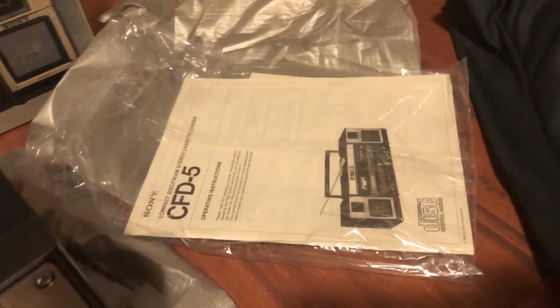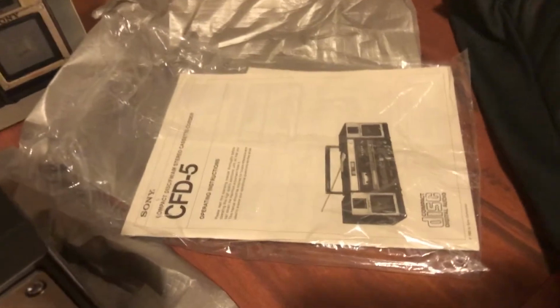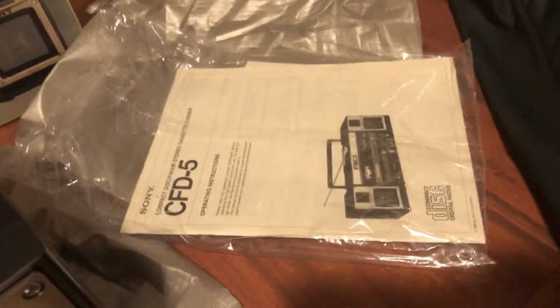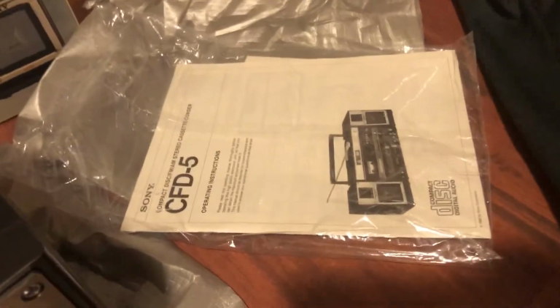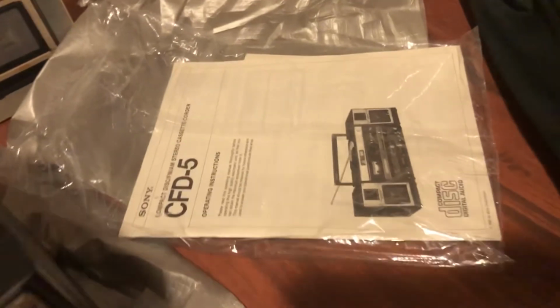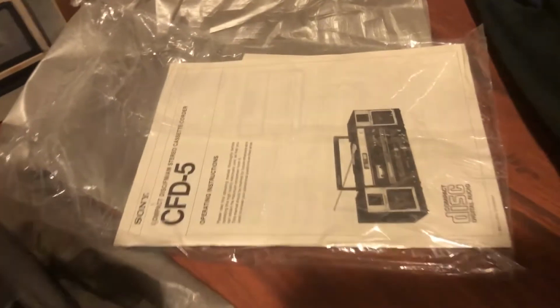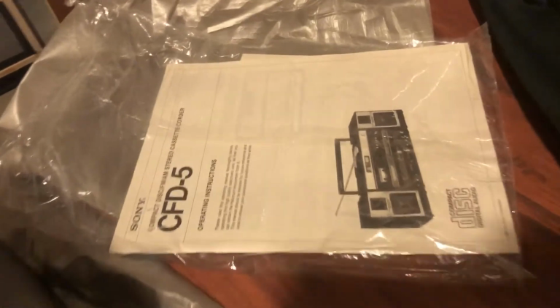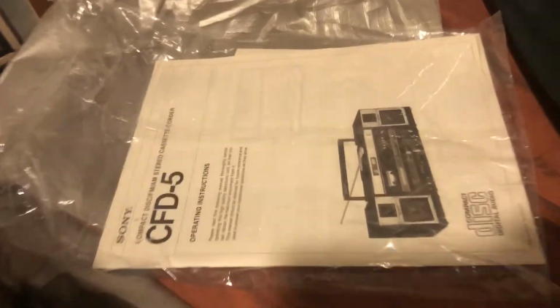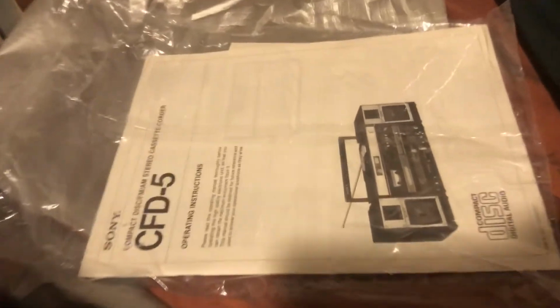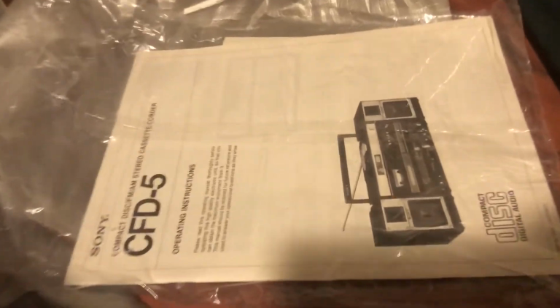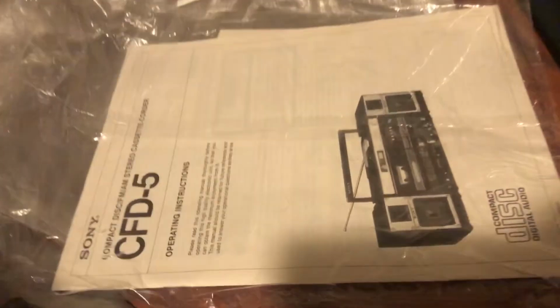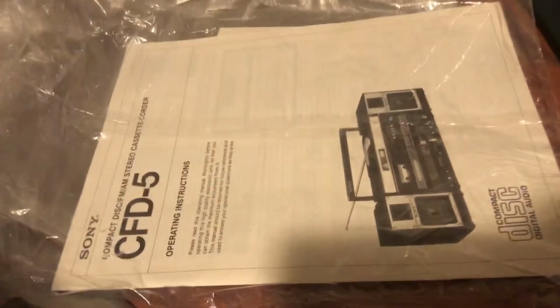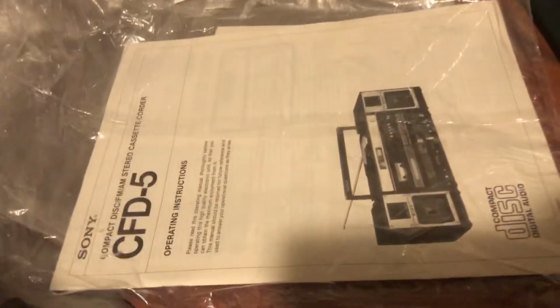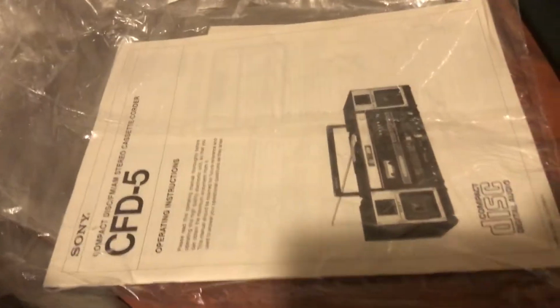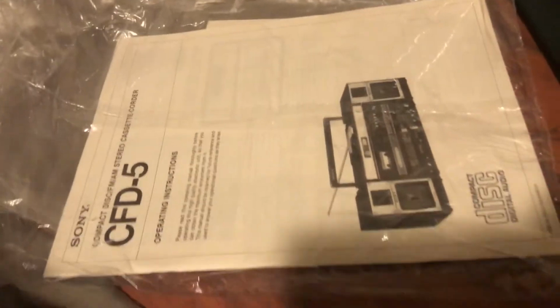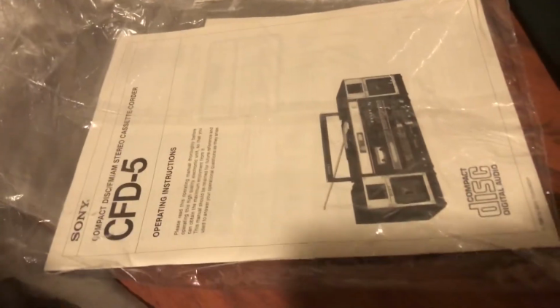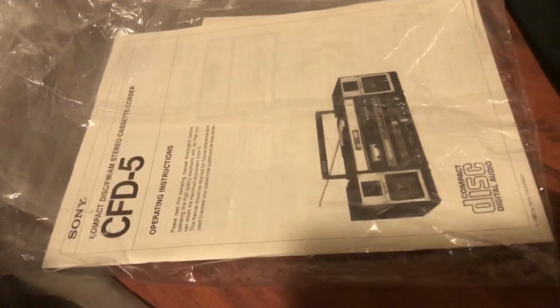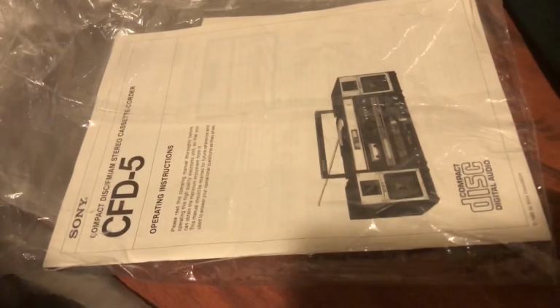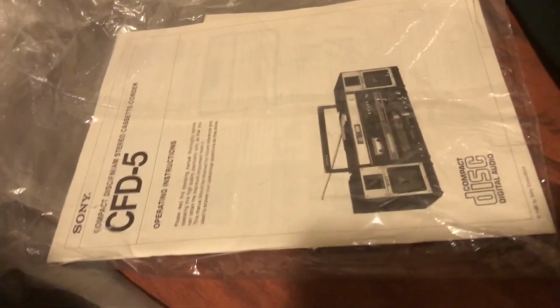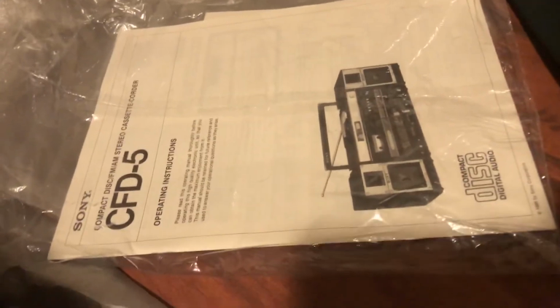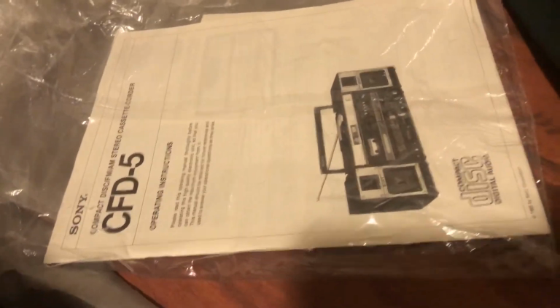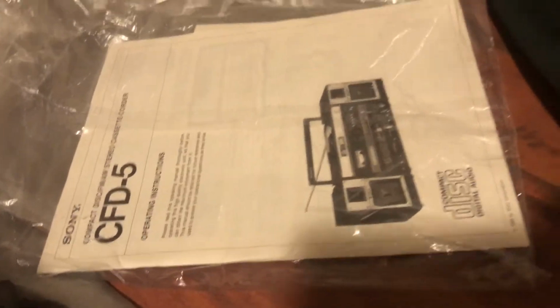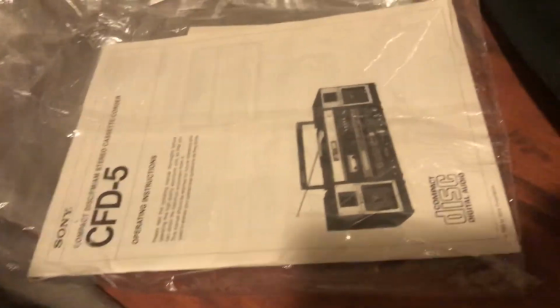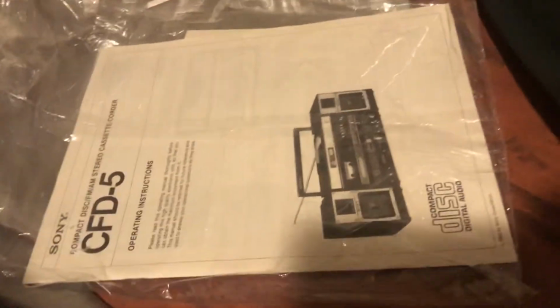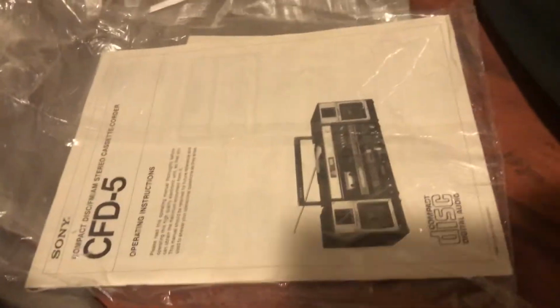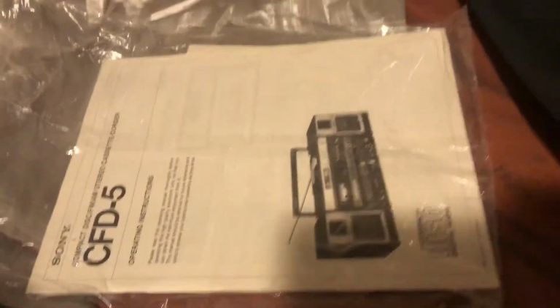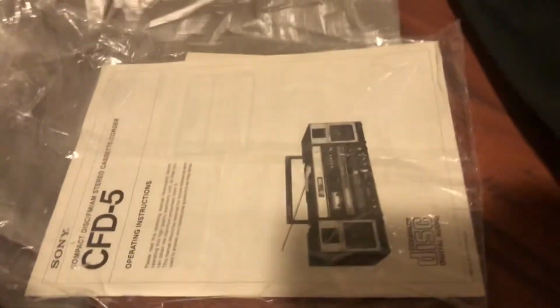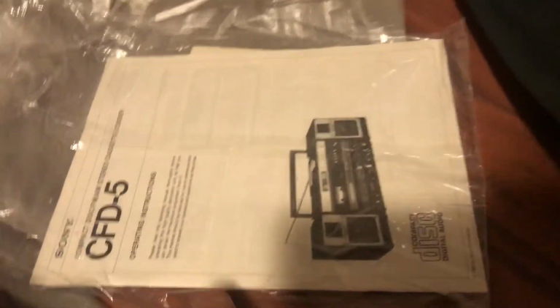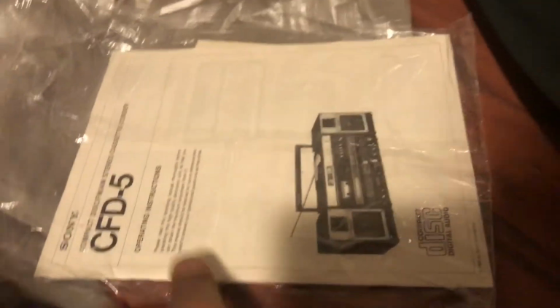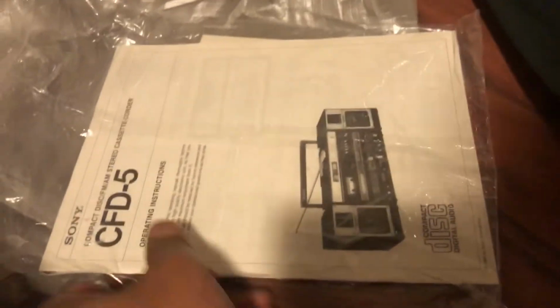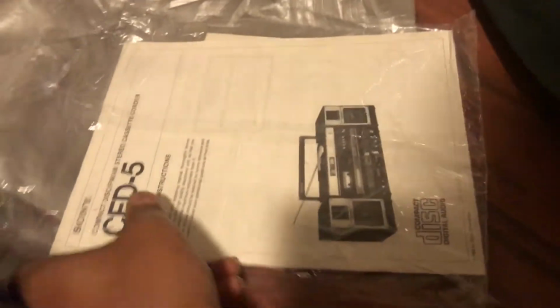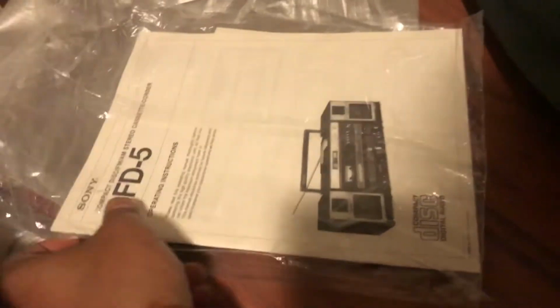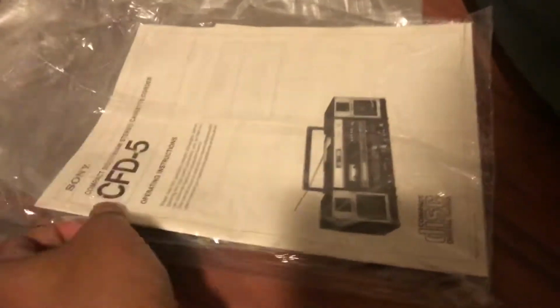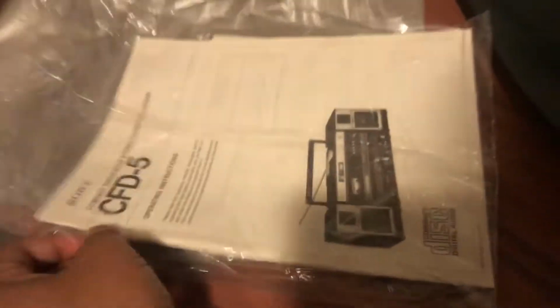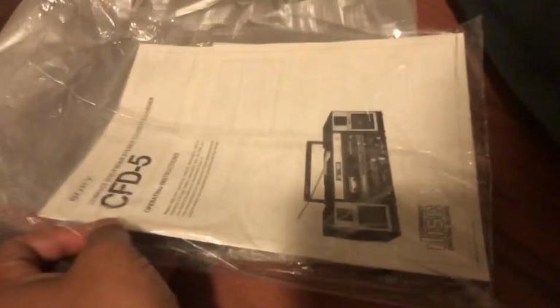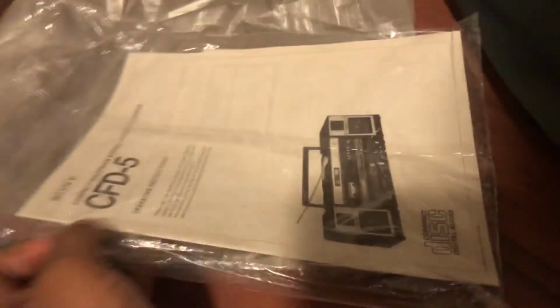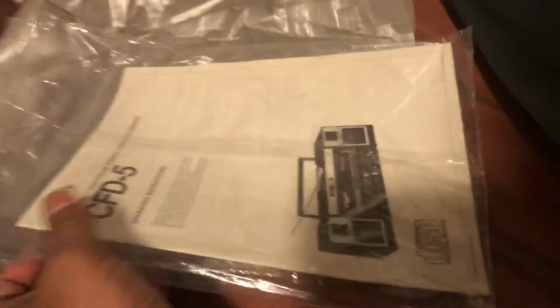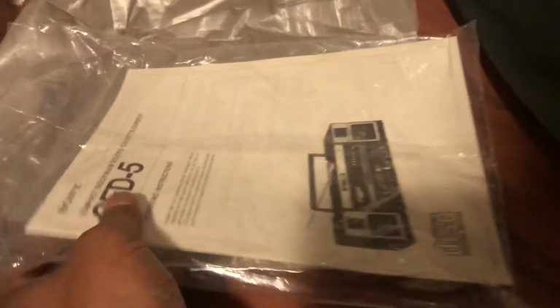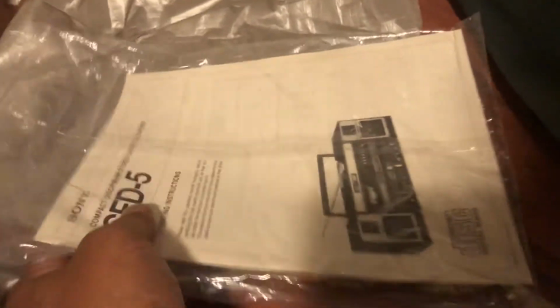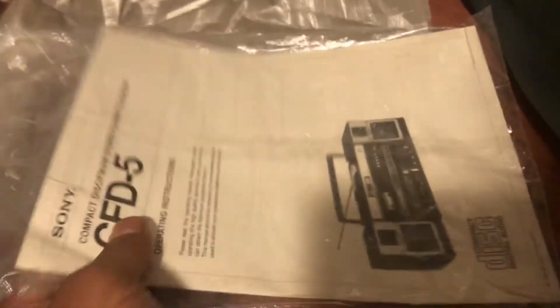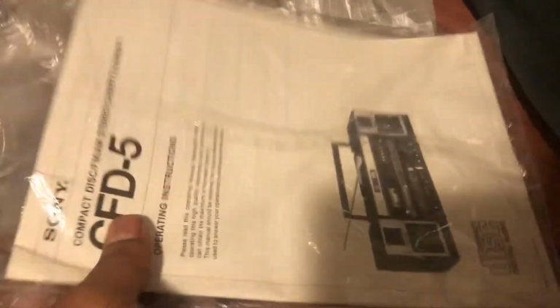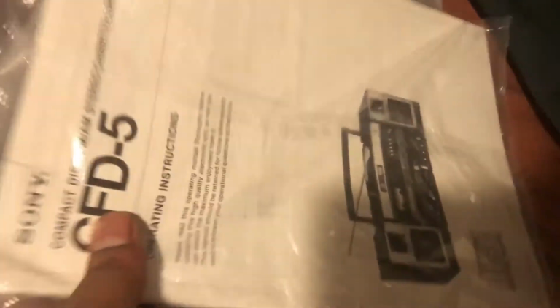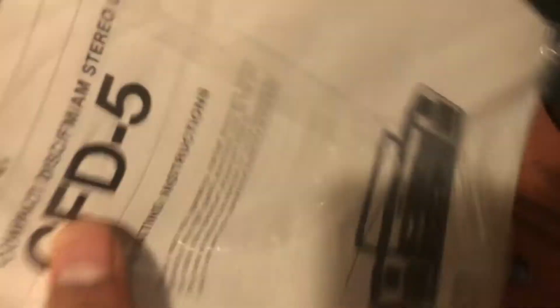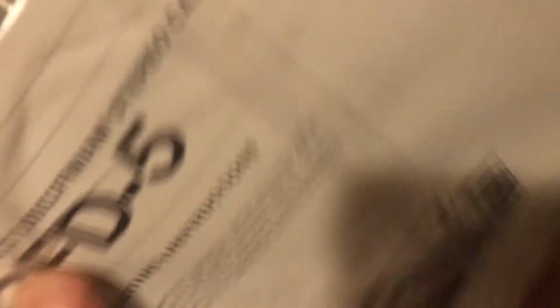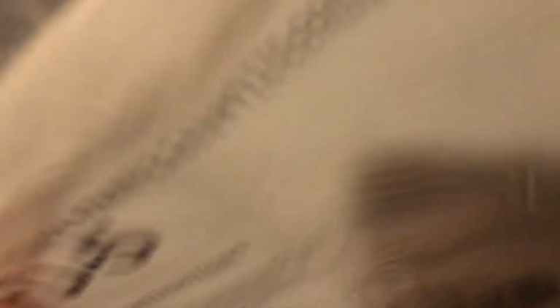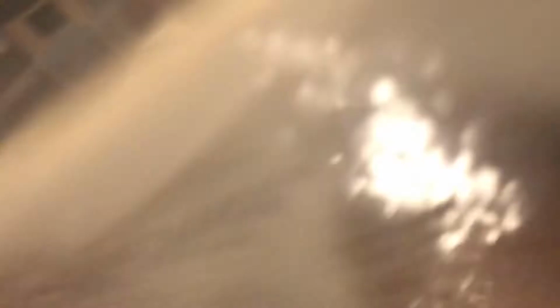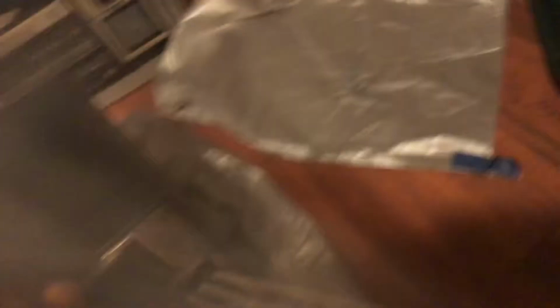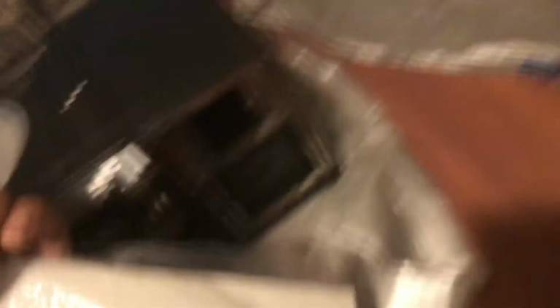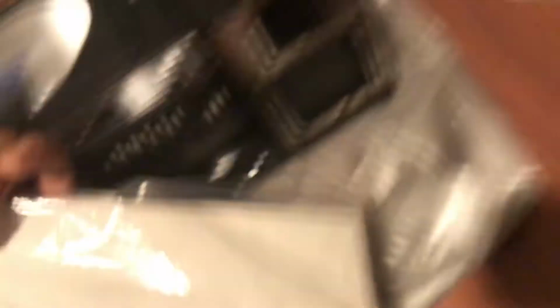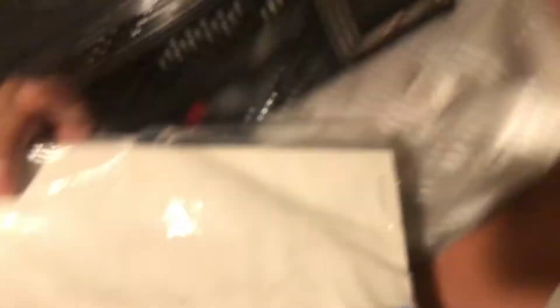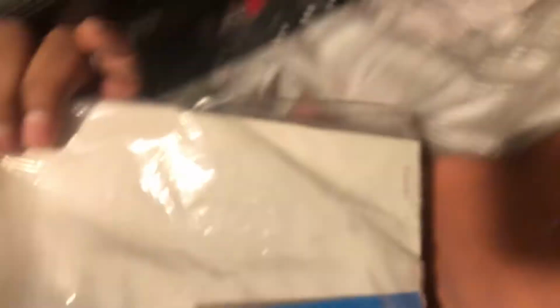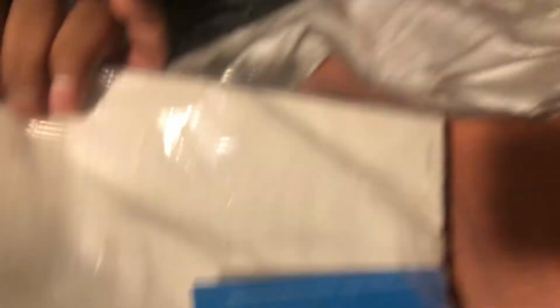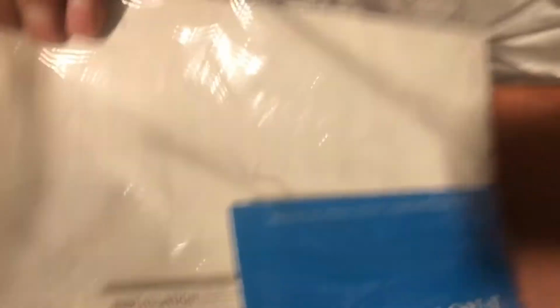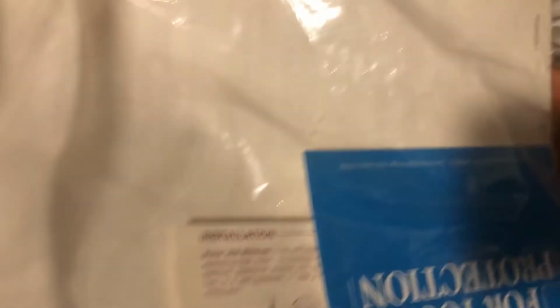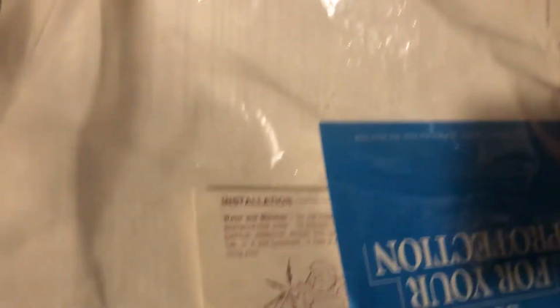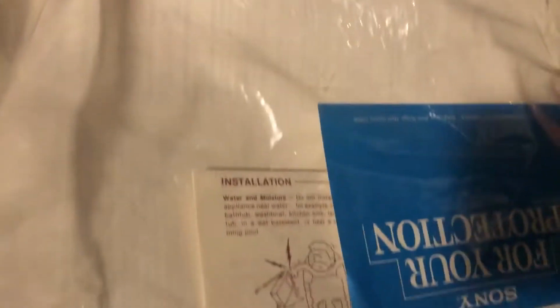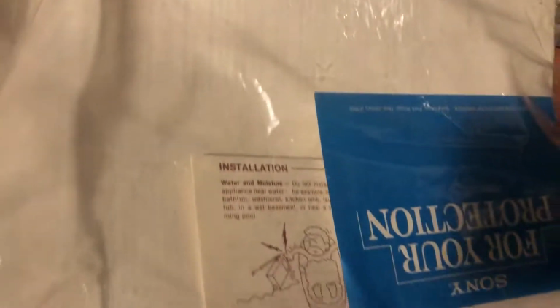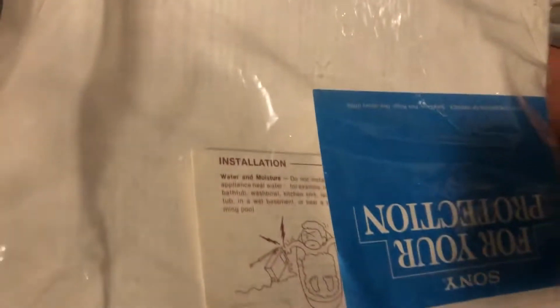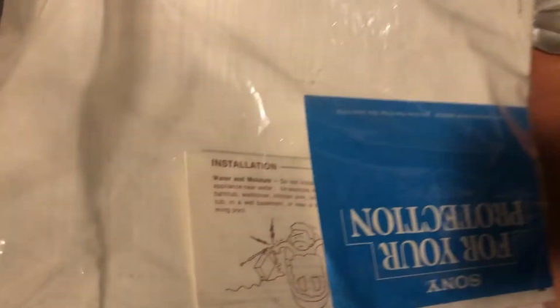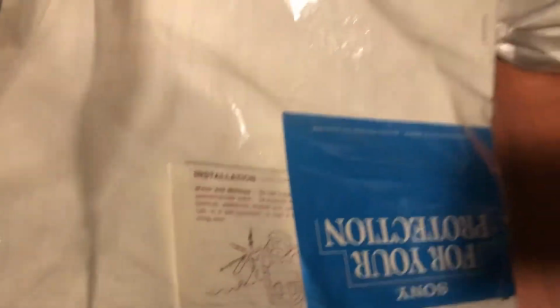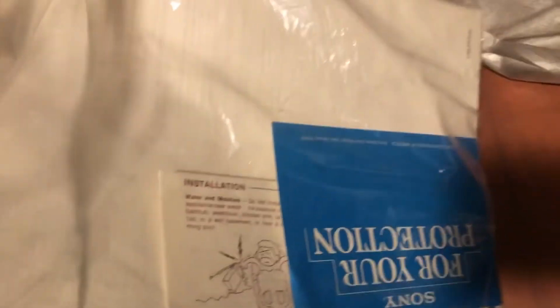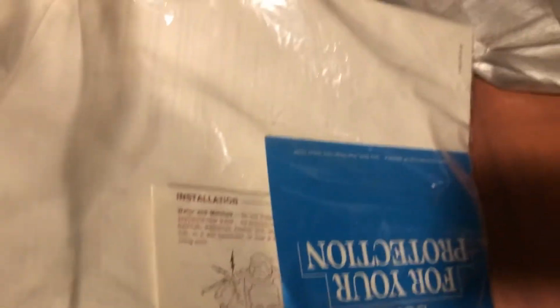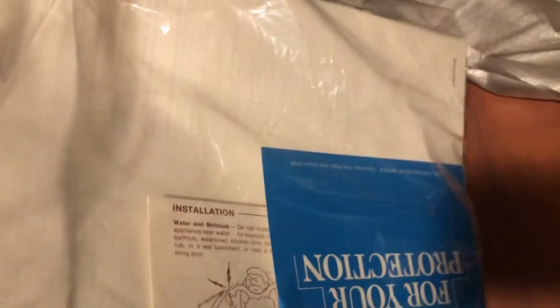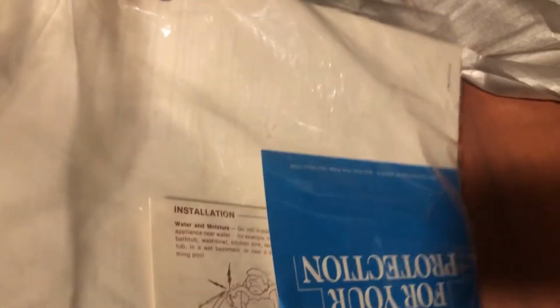There is the manual — no stains — original operating manual and certificates.